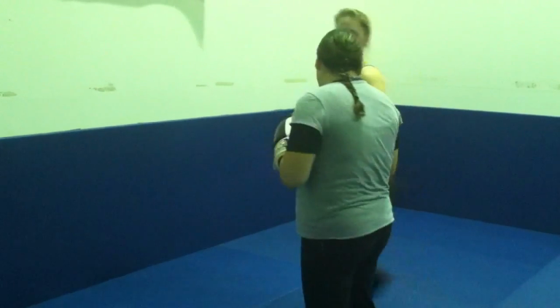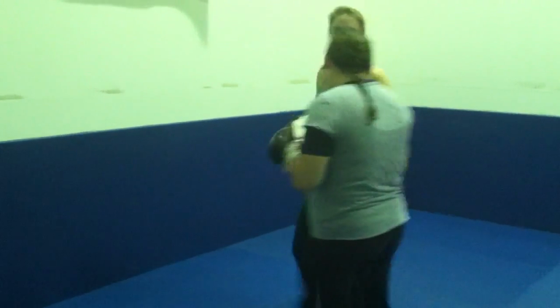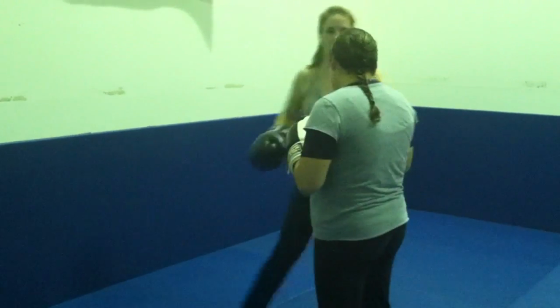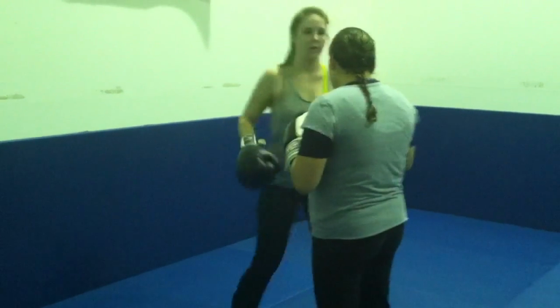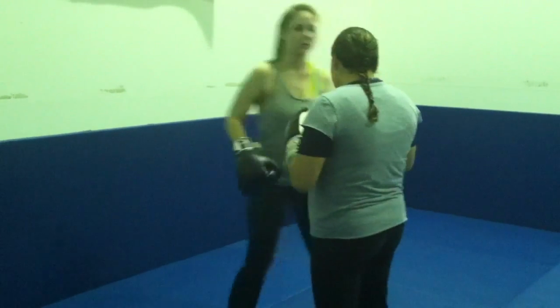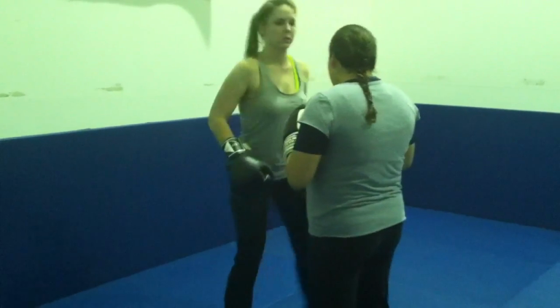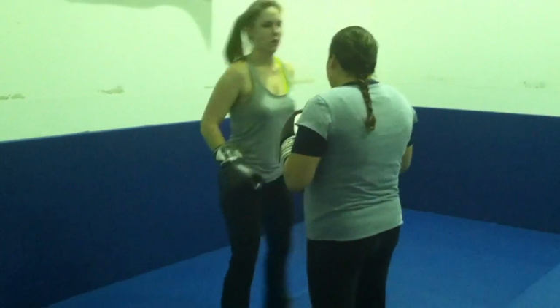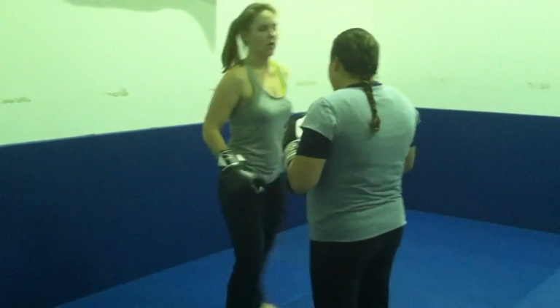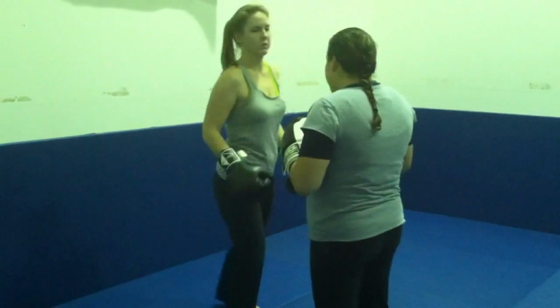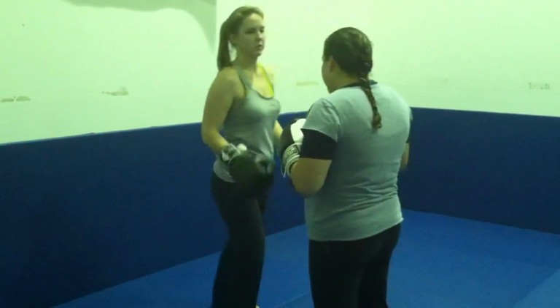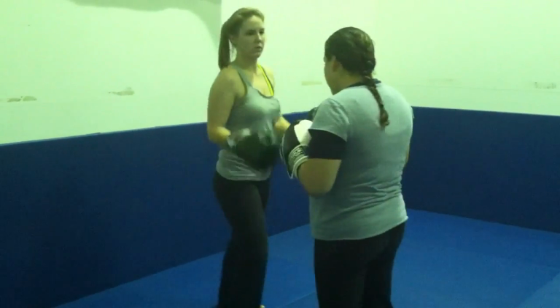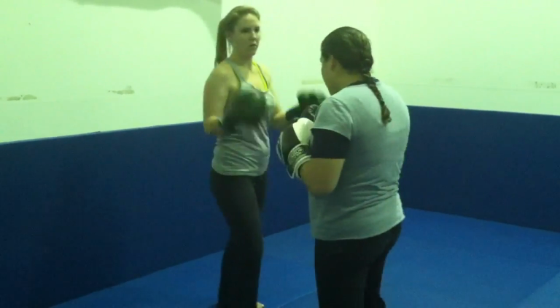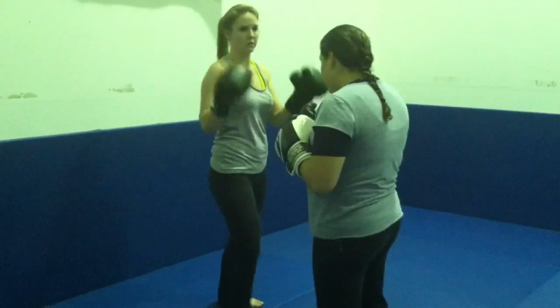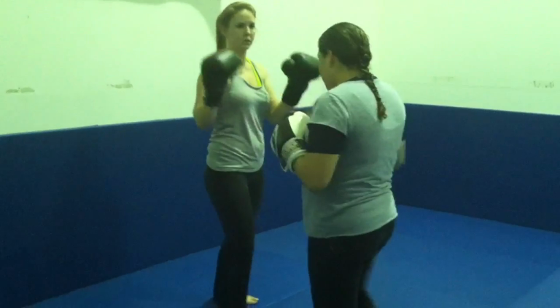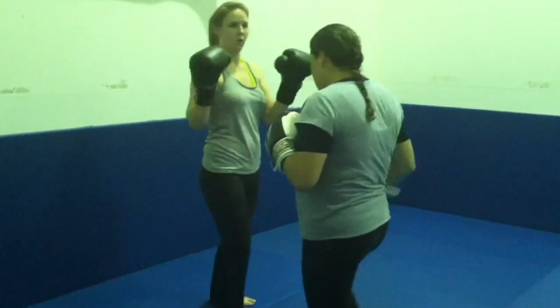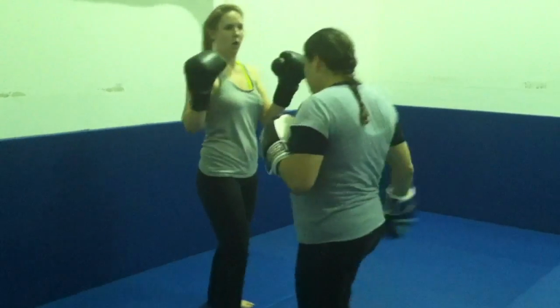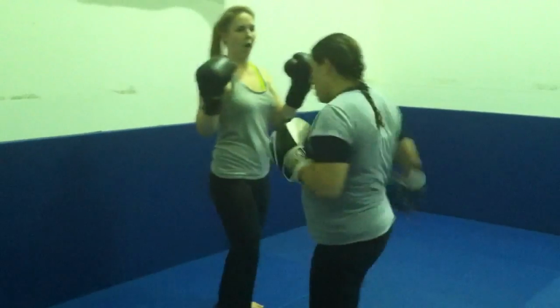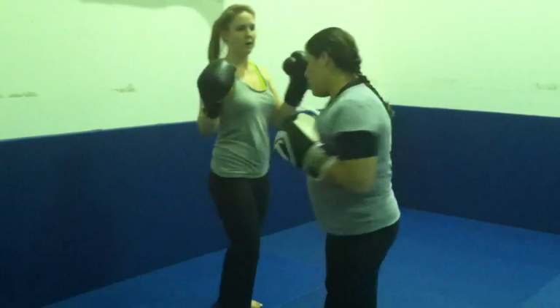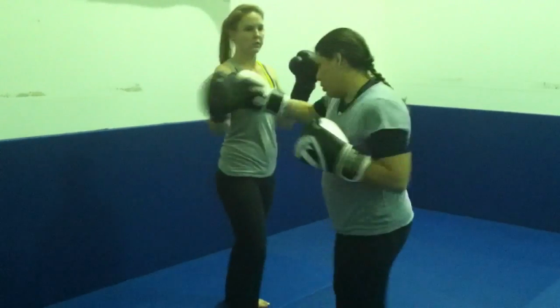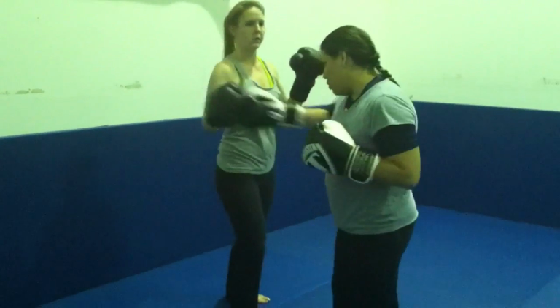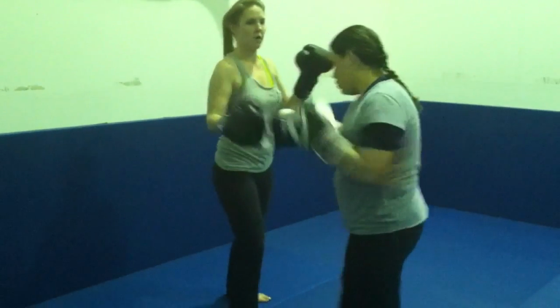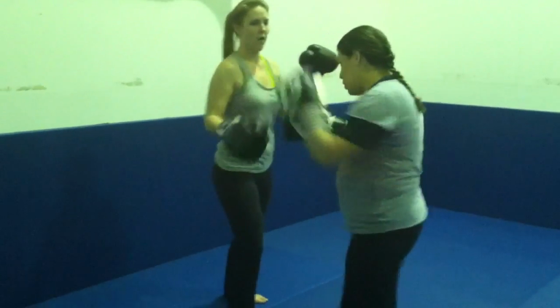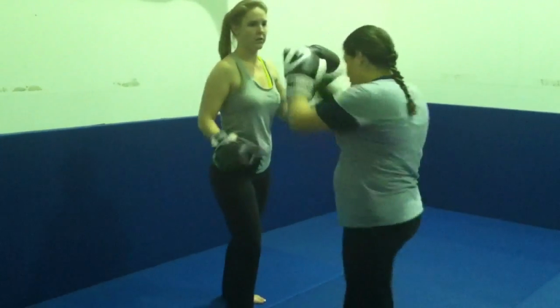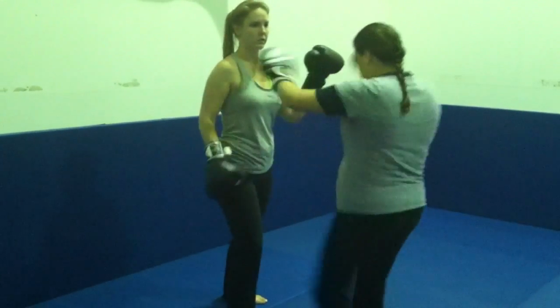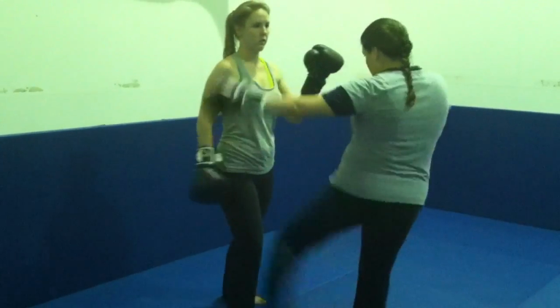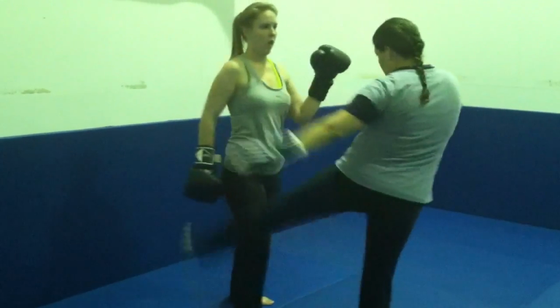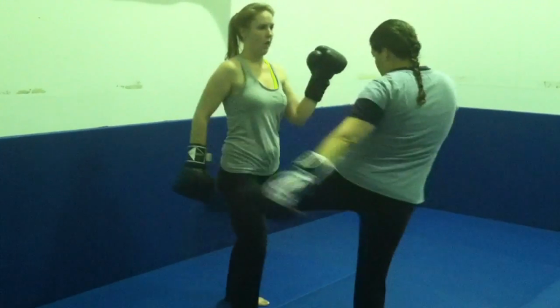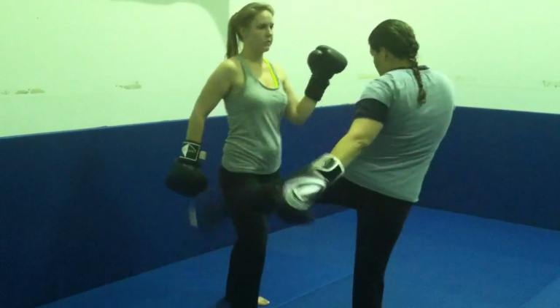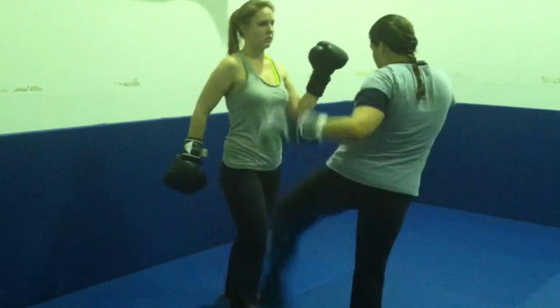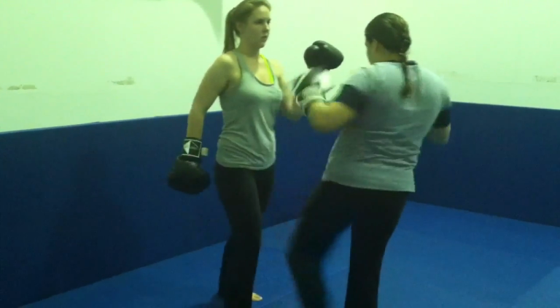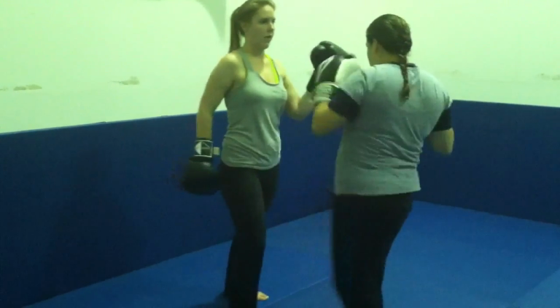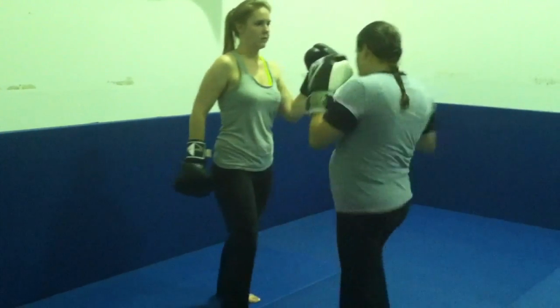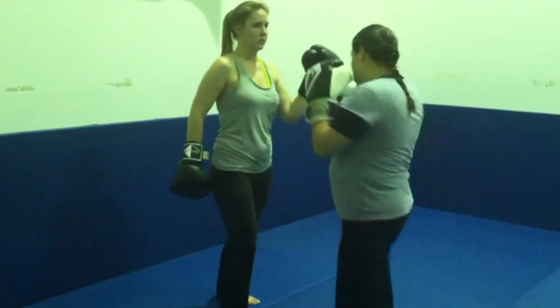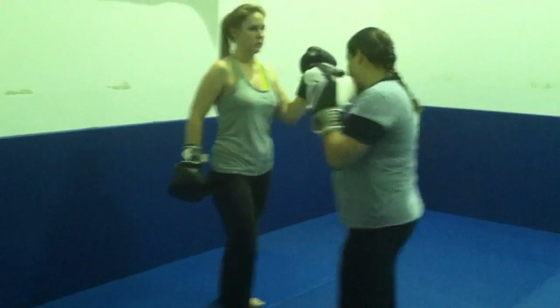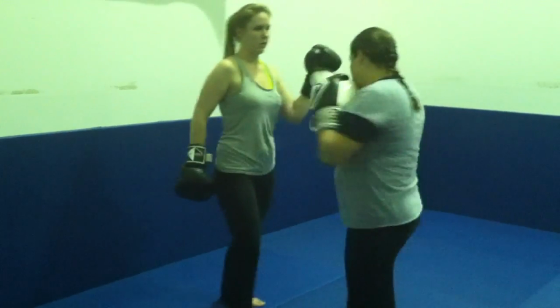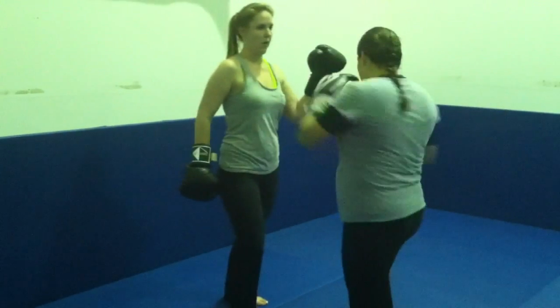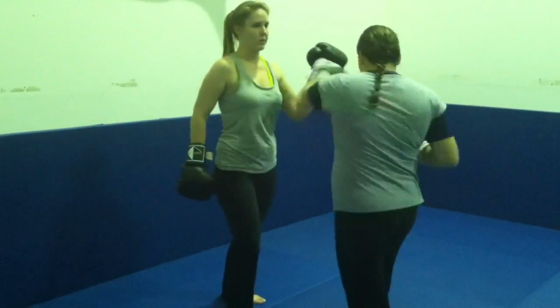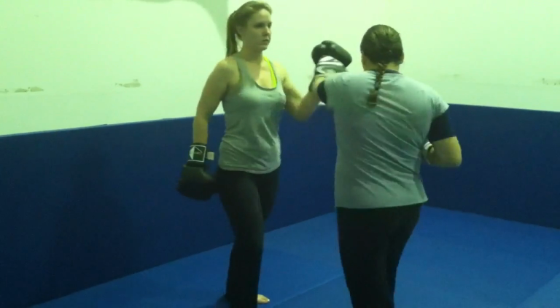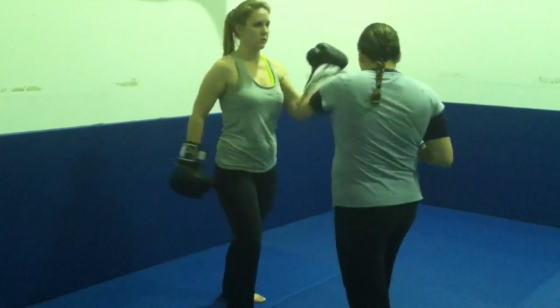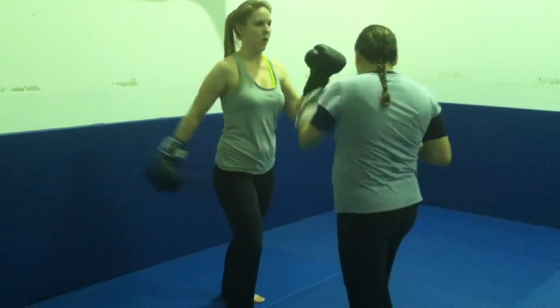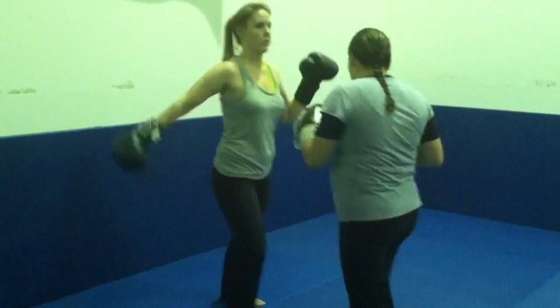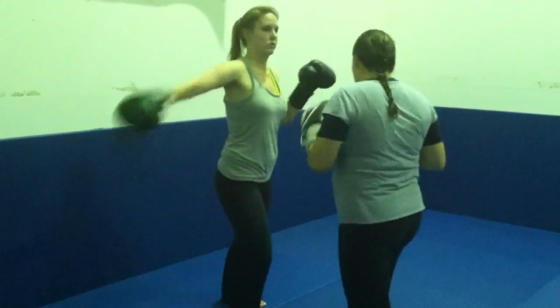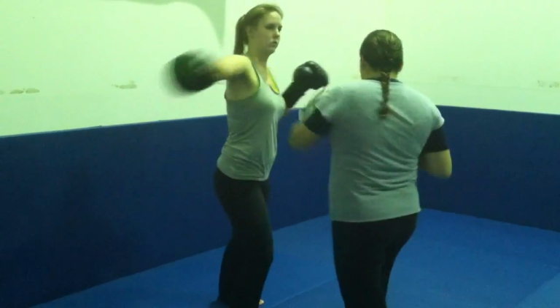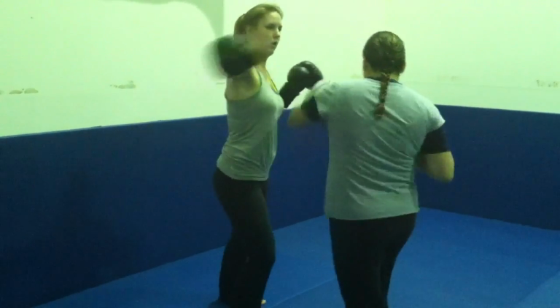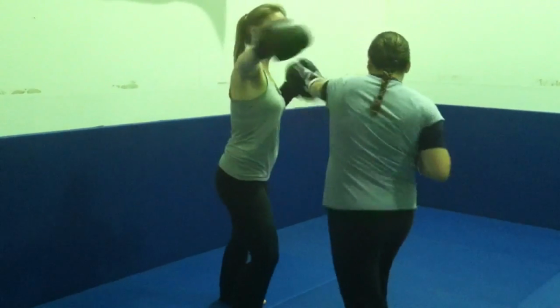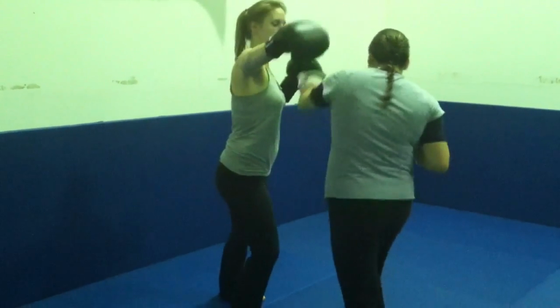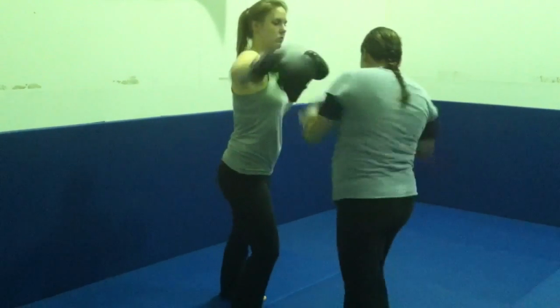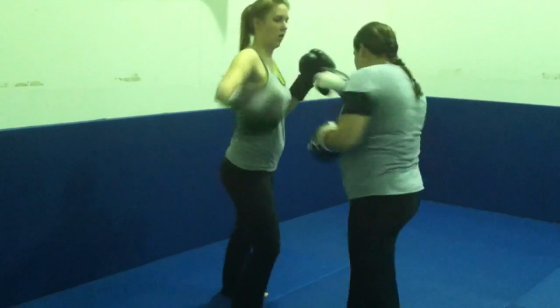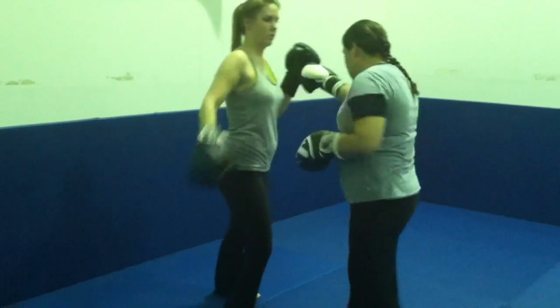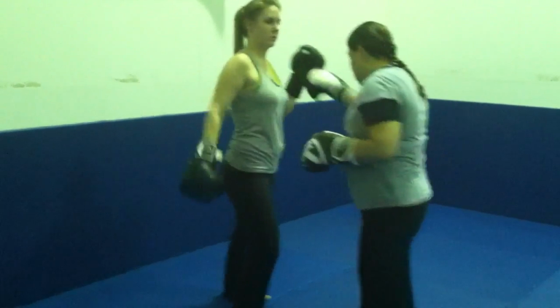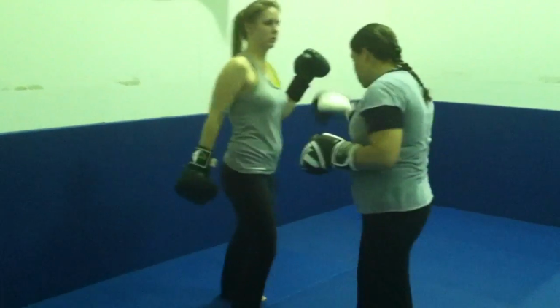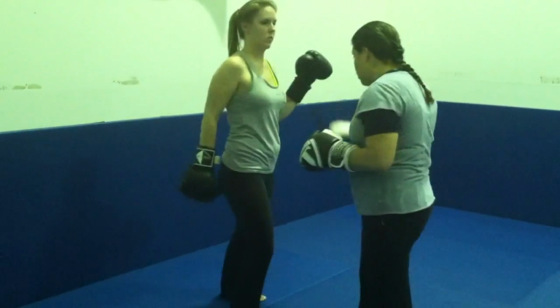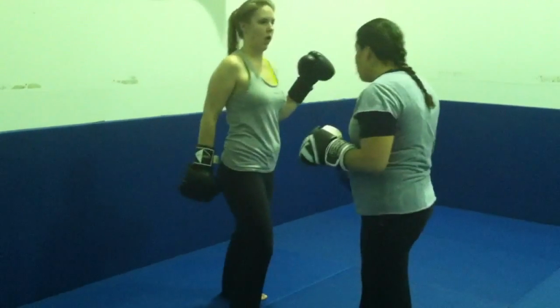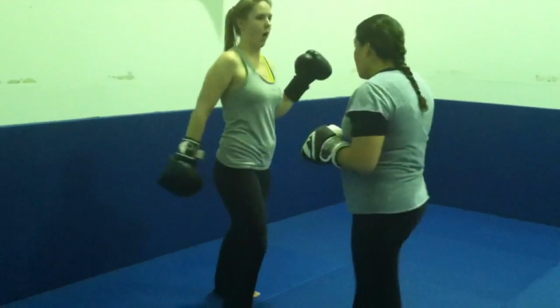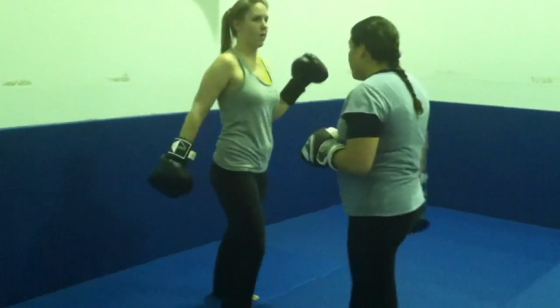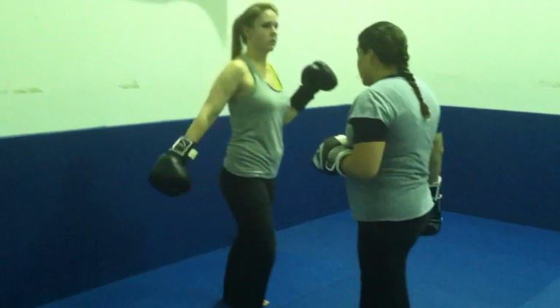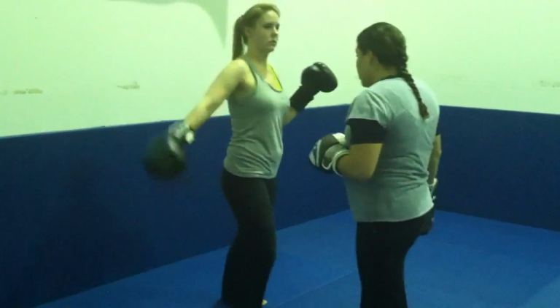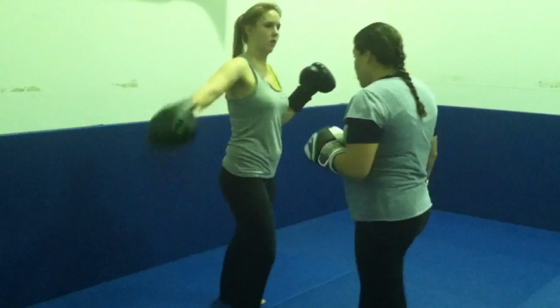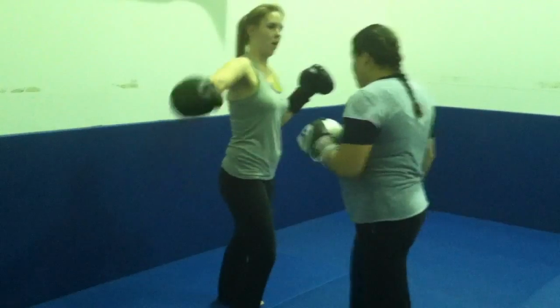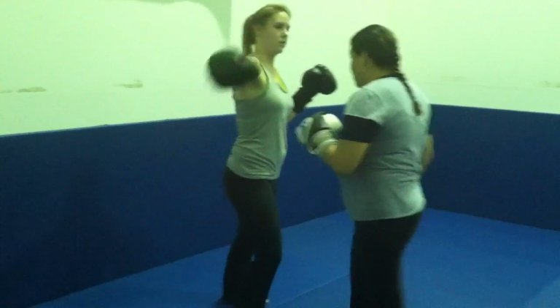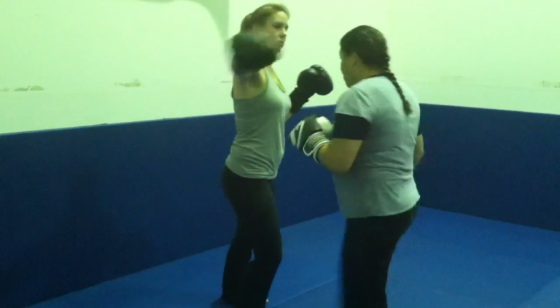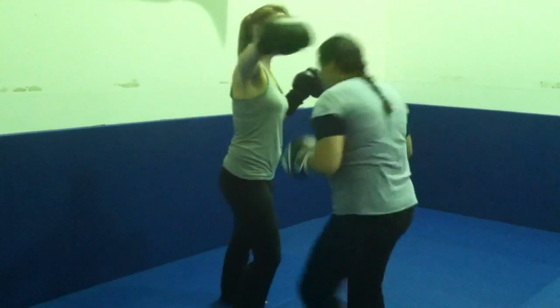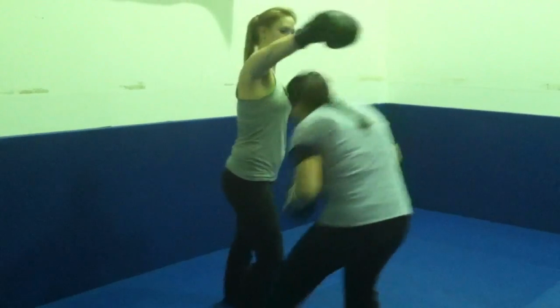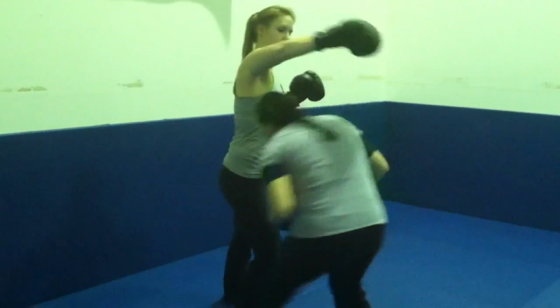Now do it southpaw. Right hook. Left leg kick. Two punches. And then slip to your left. It's right hand, left hand.